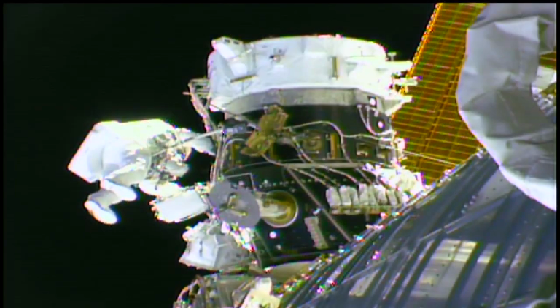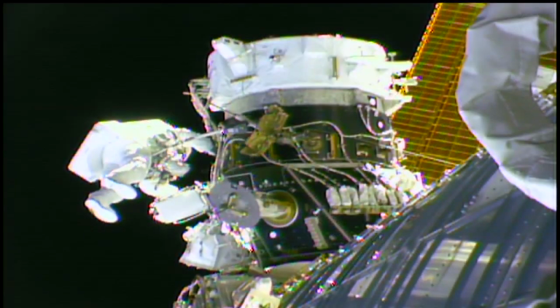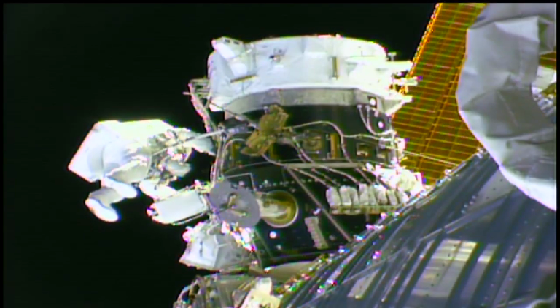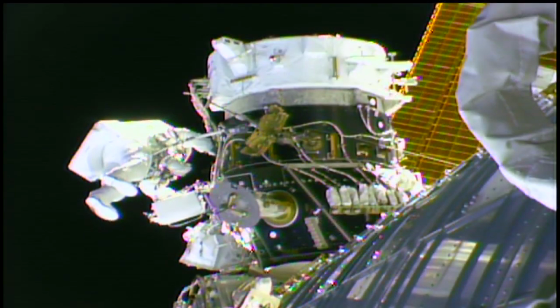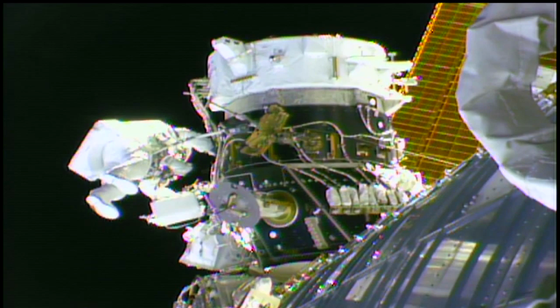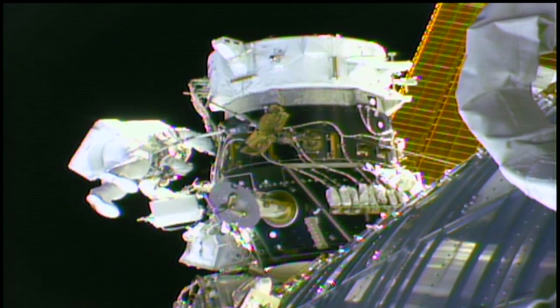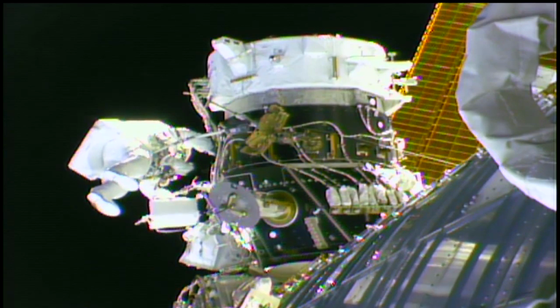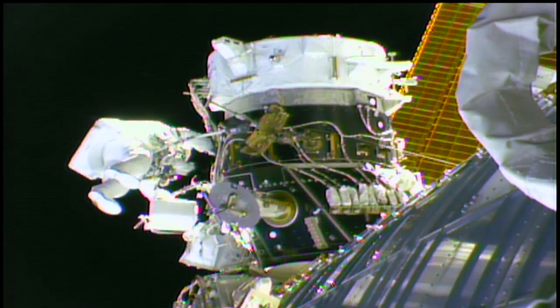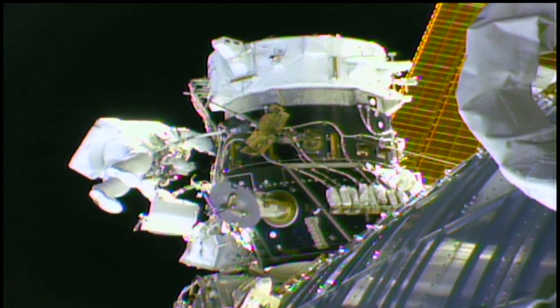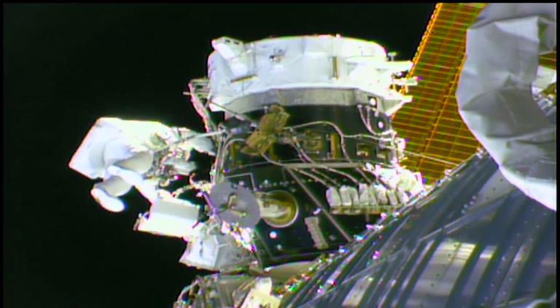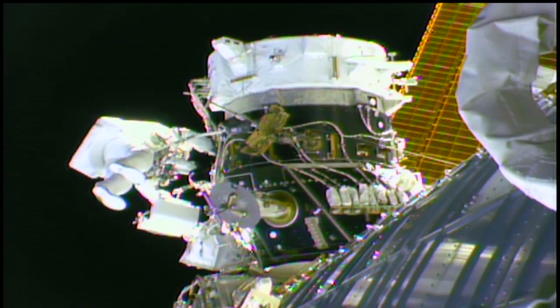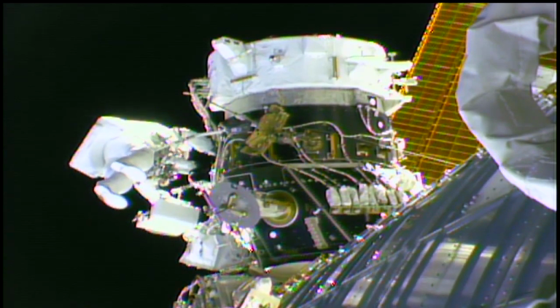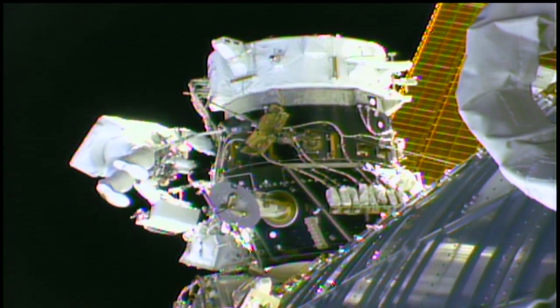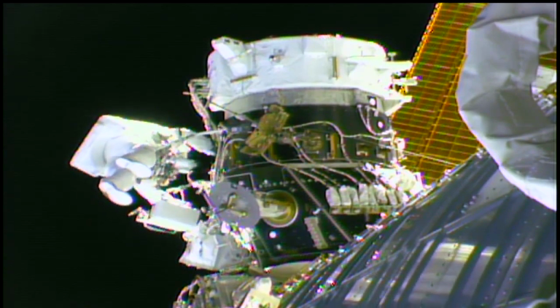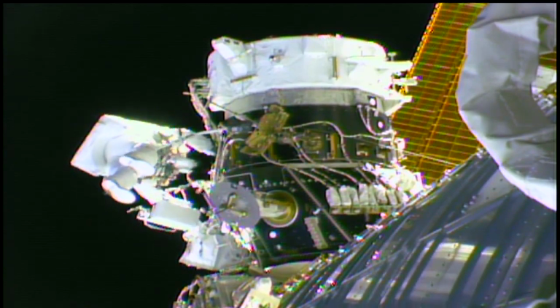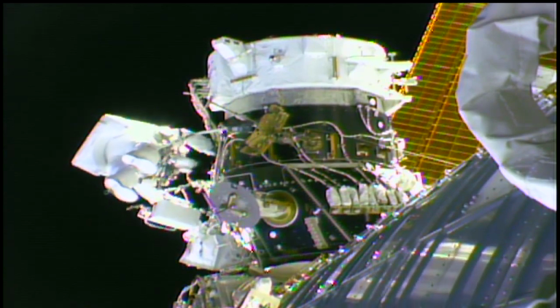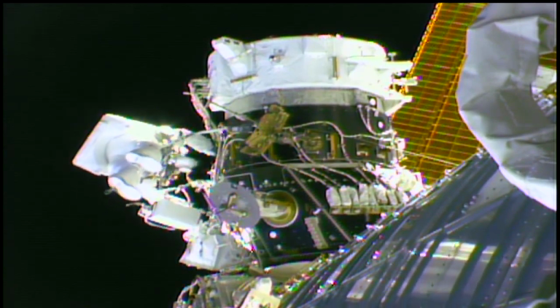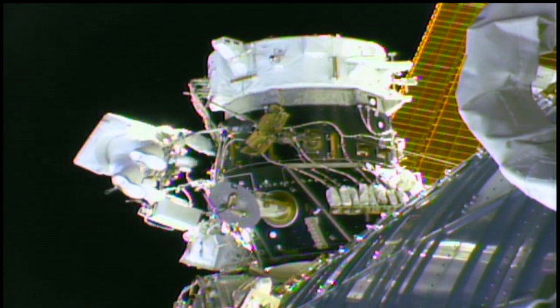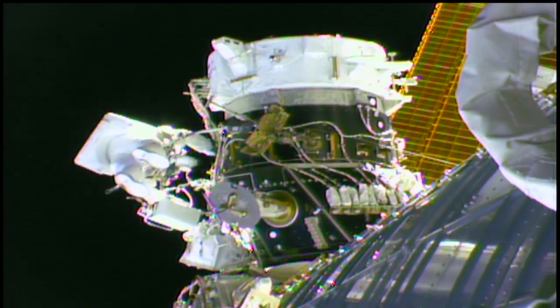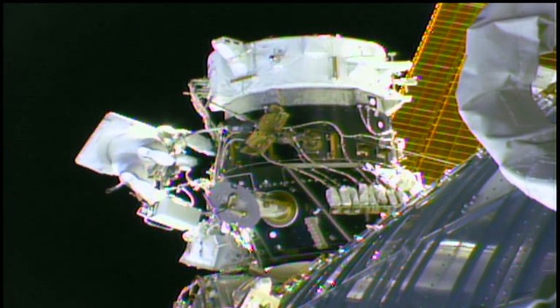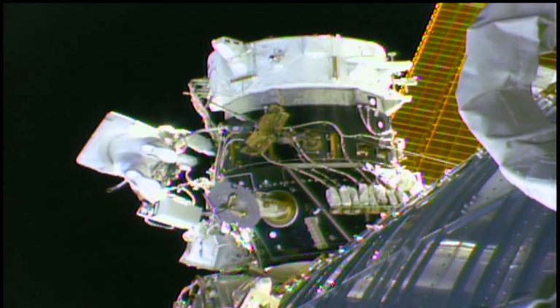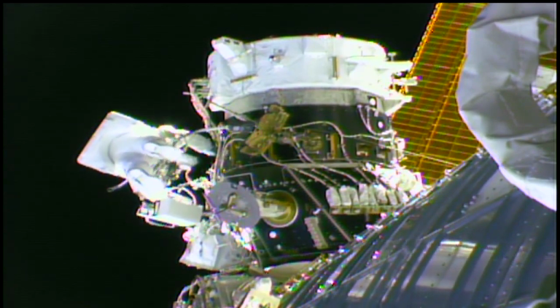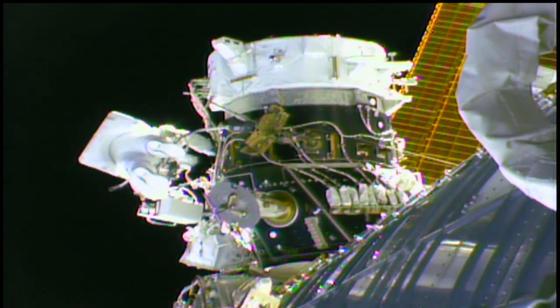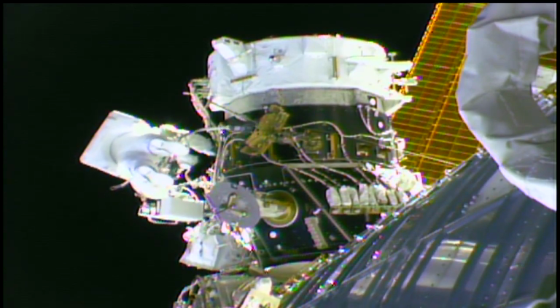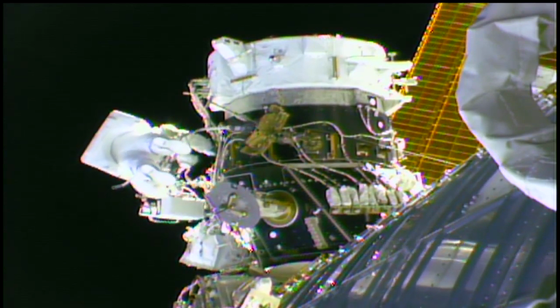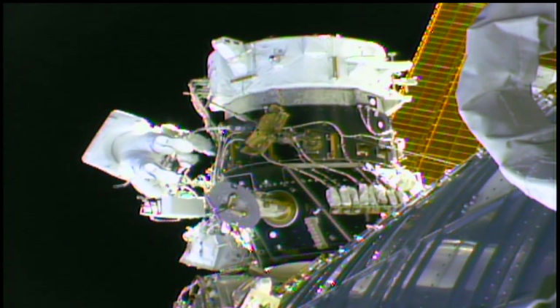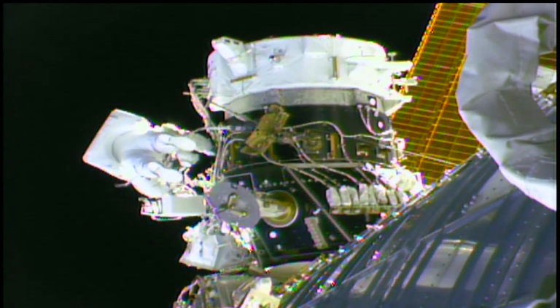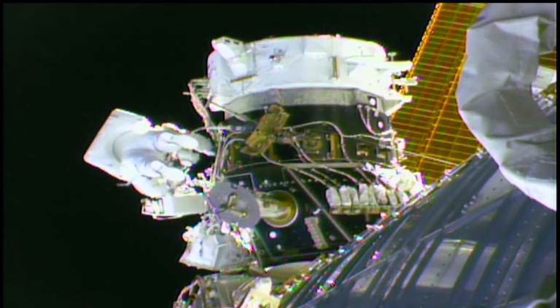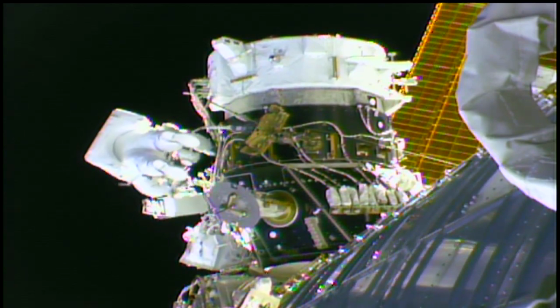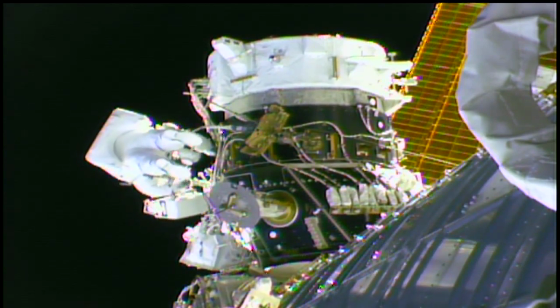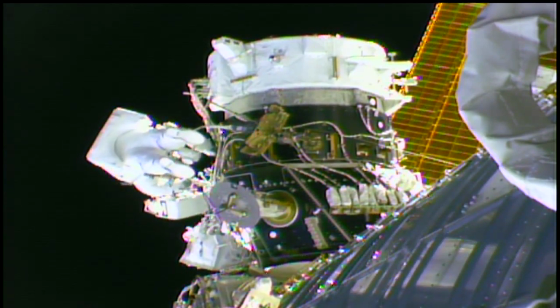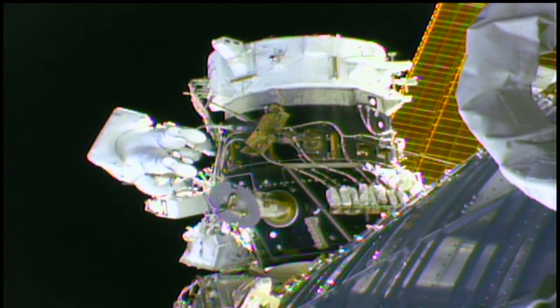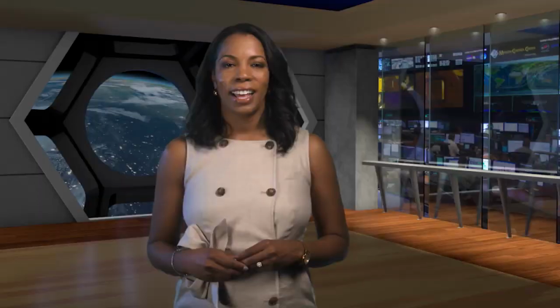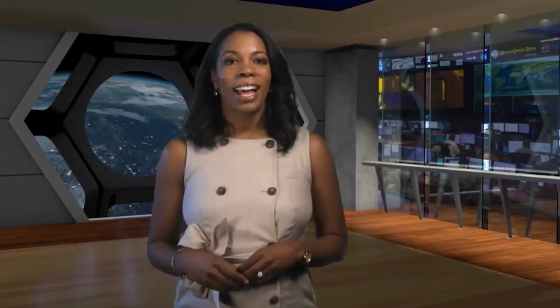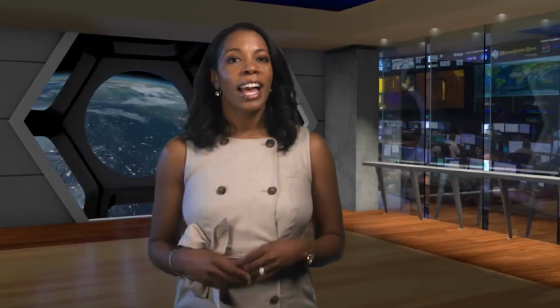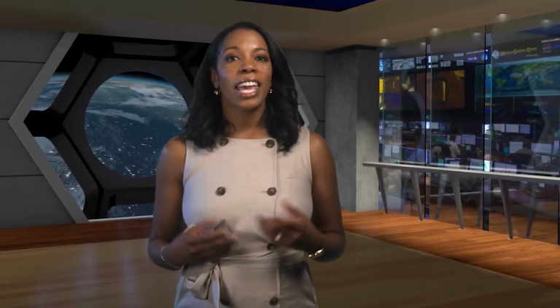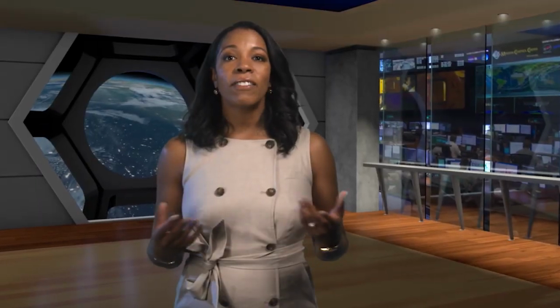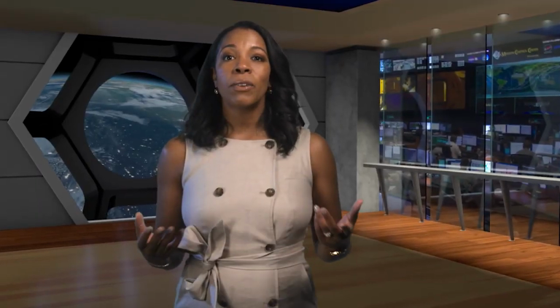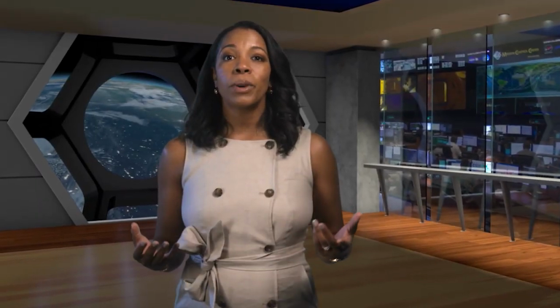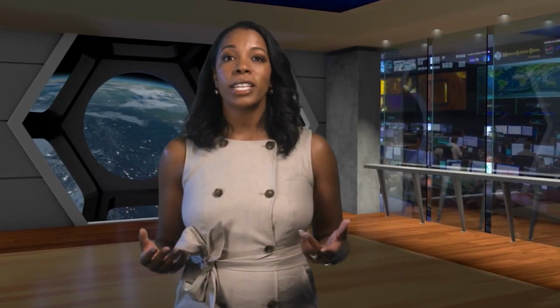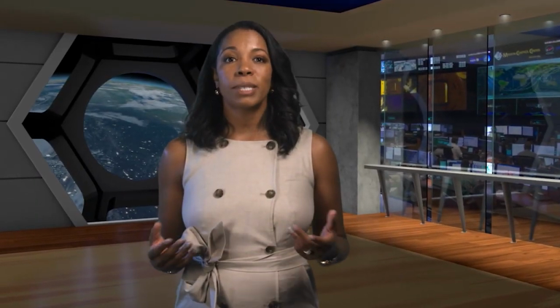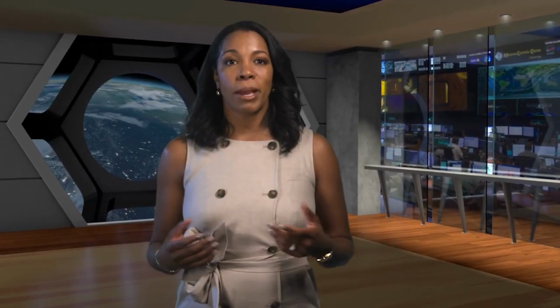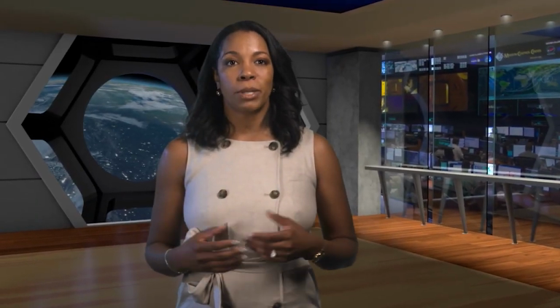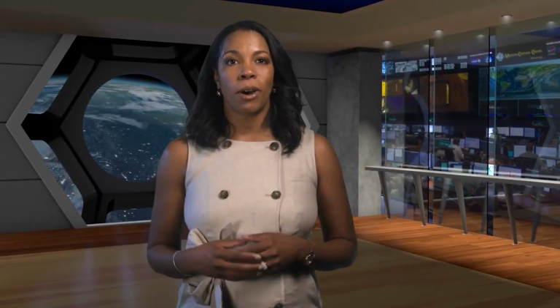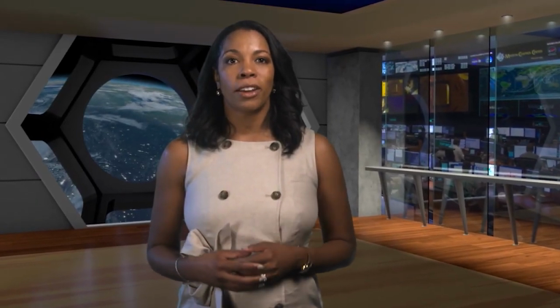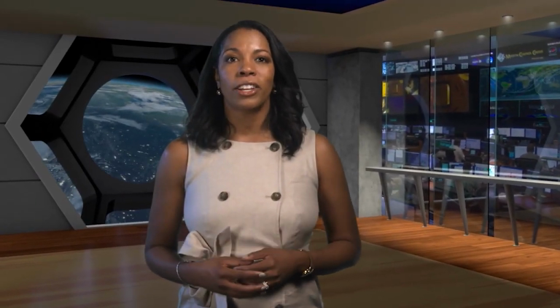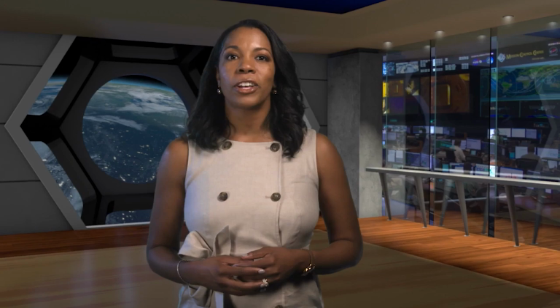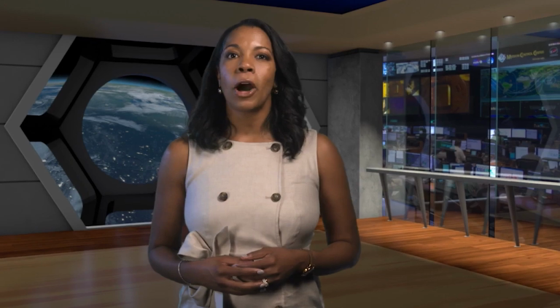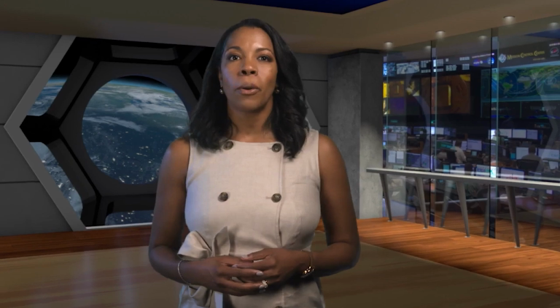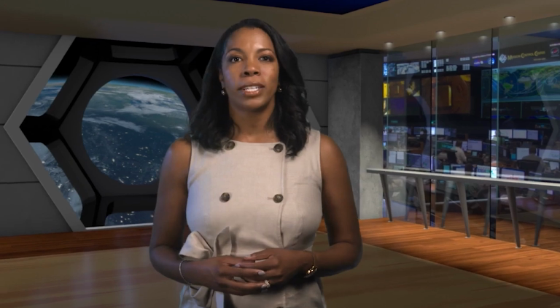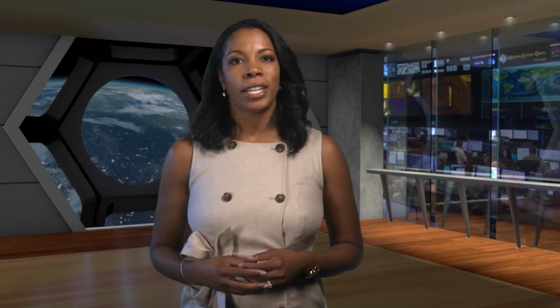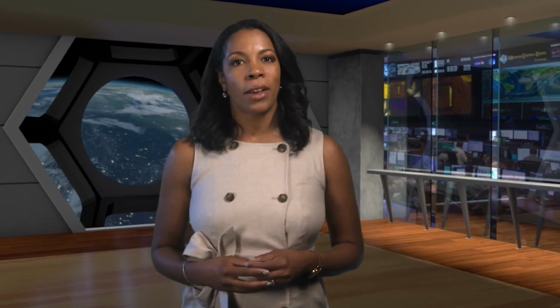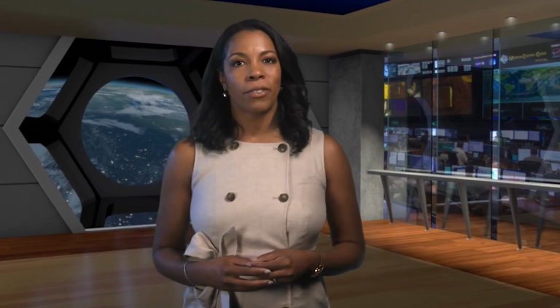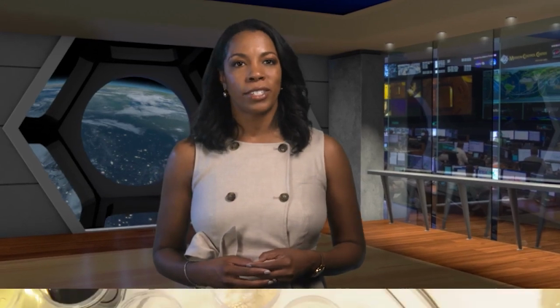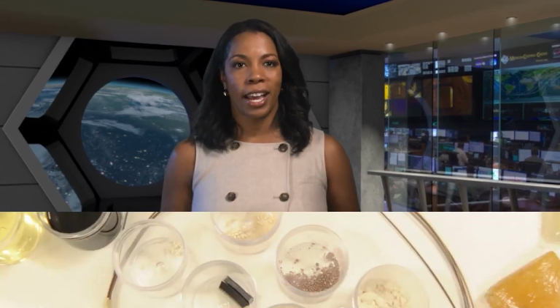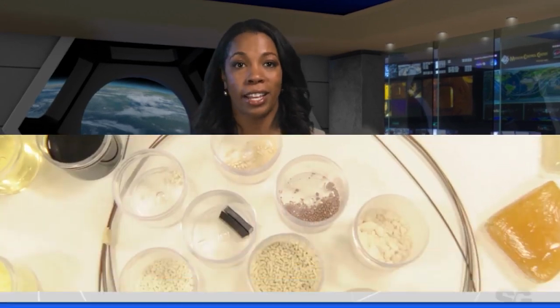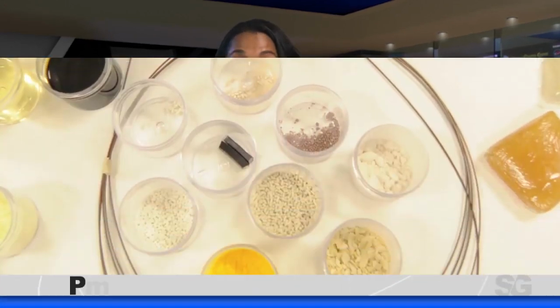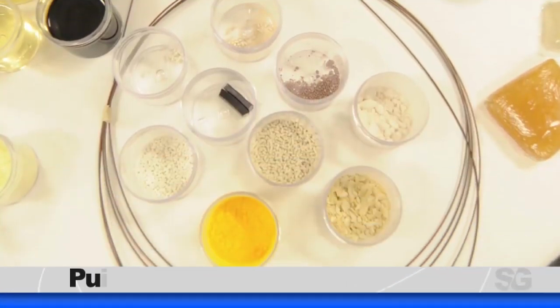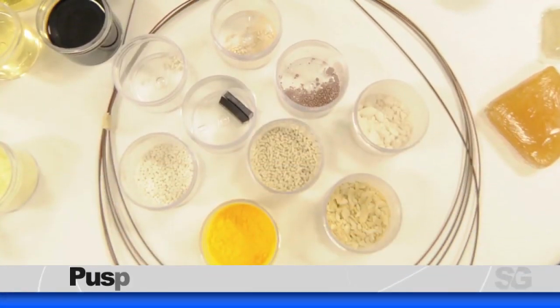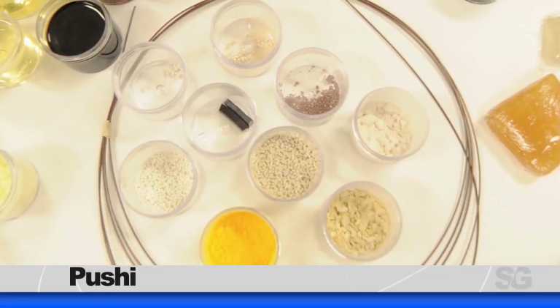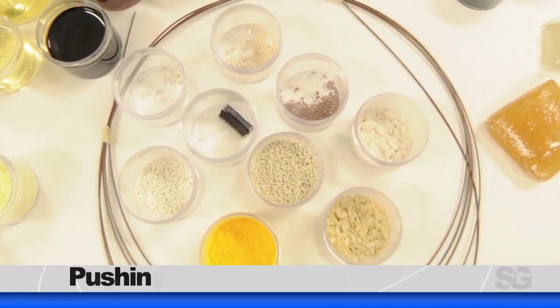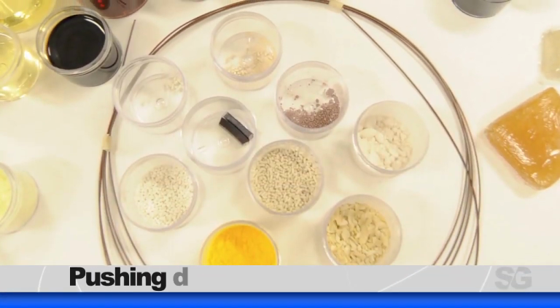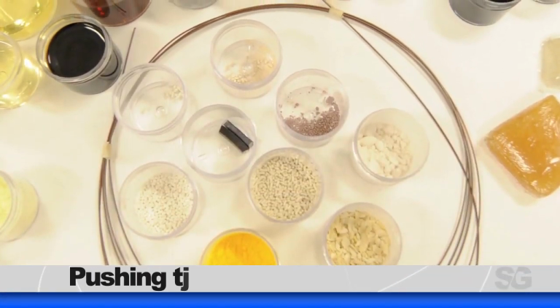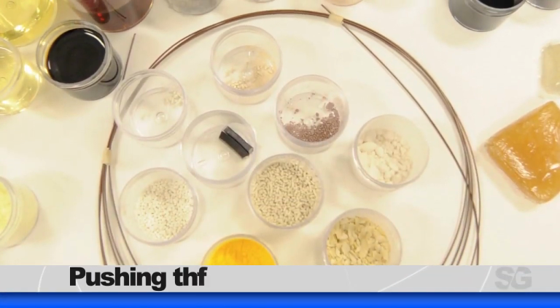This was the third spacewalk for Haig and the first for Morgan. Even with the spacewalk, there's always time for science on the space station.